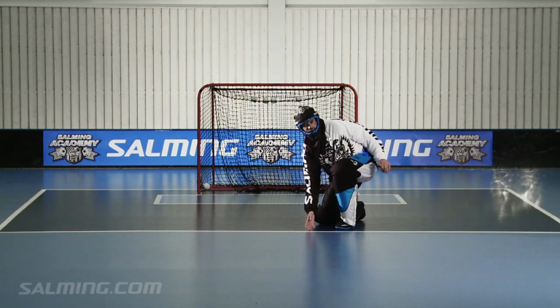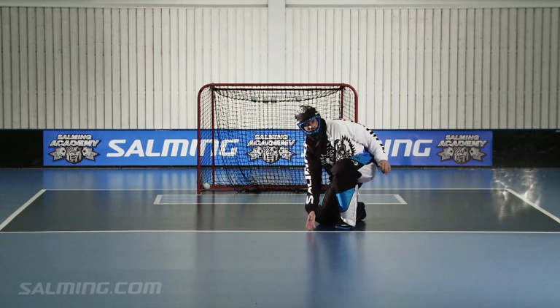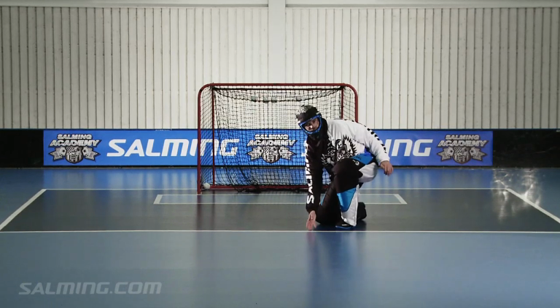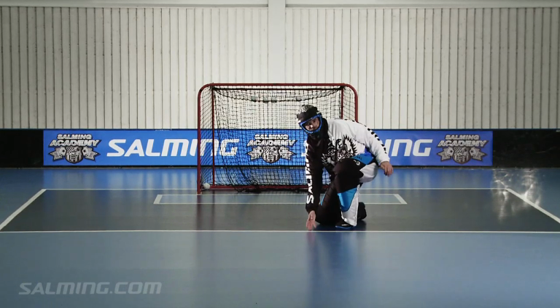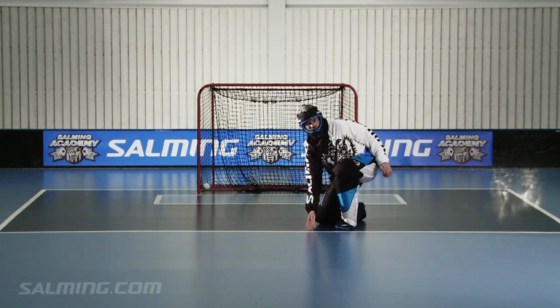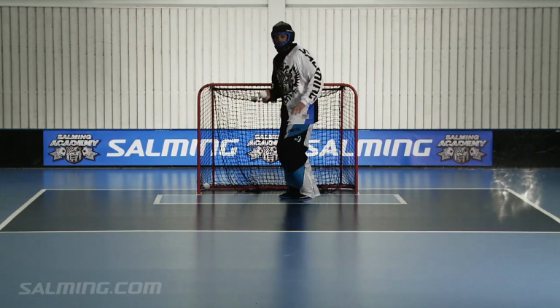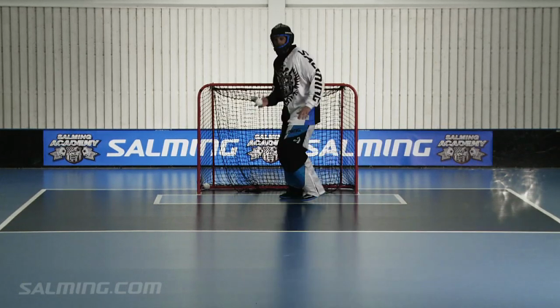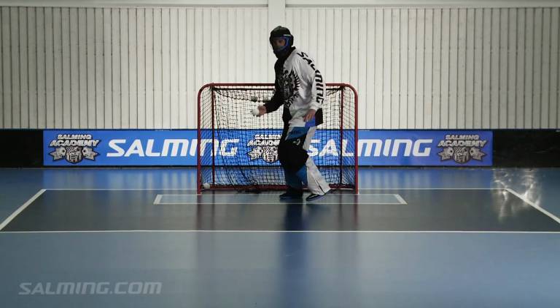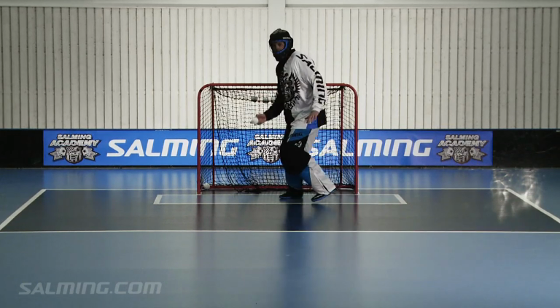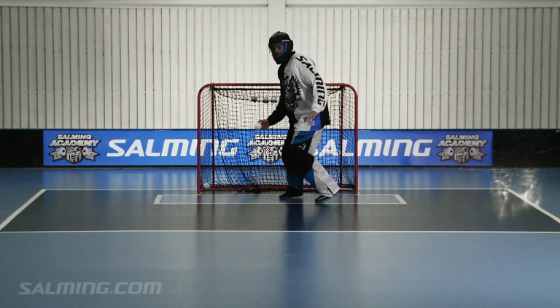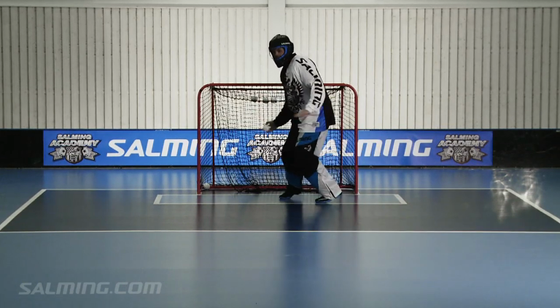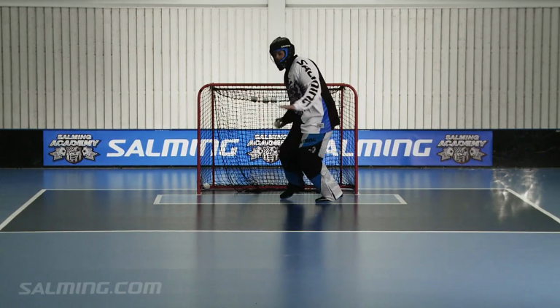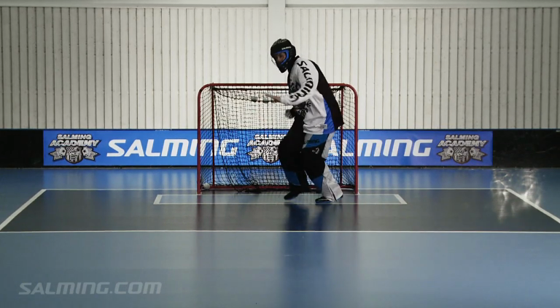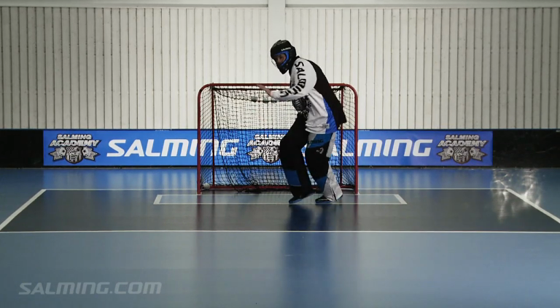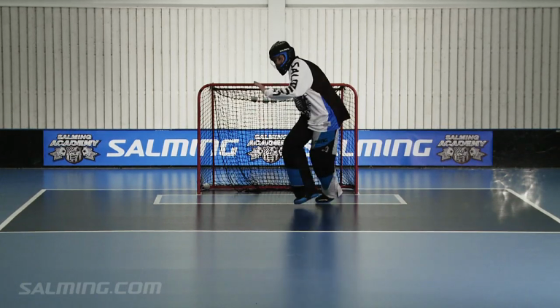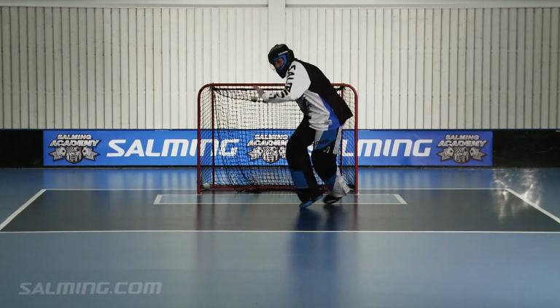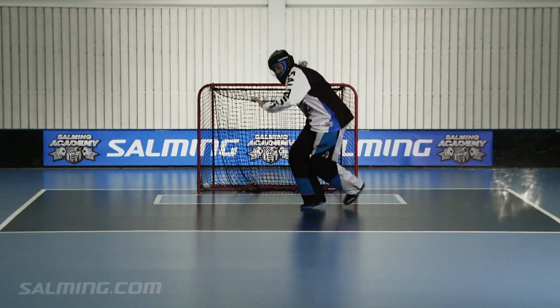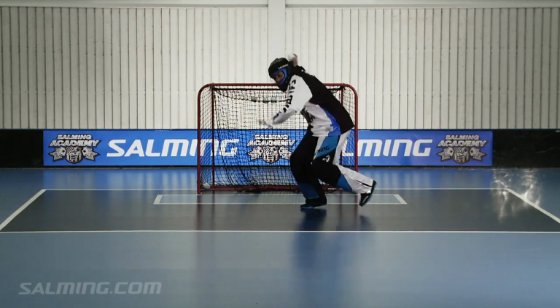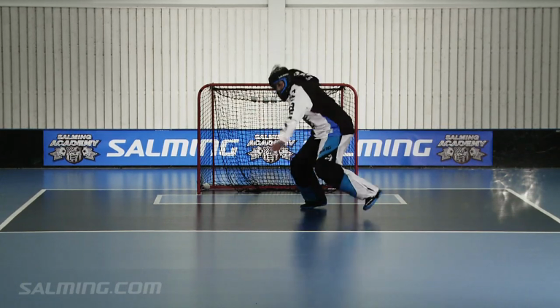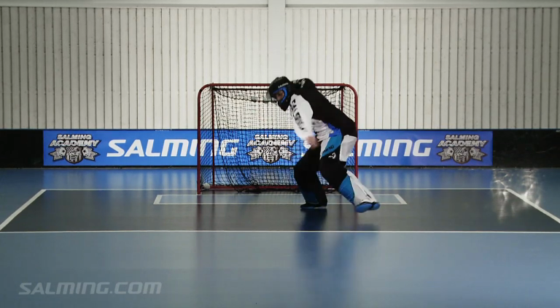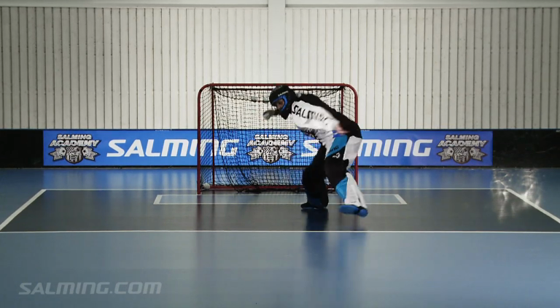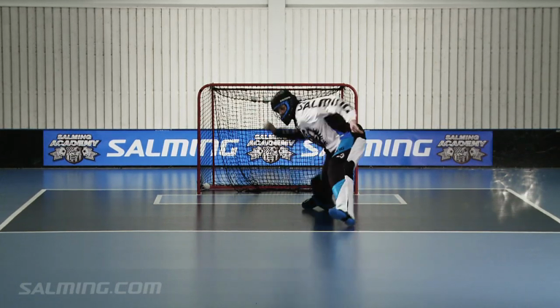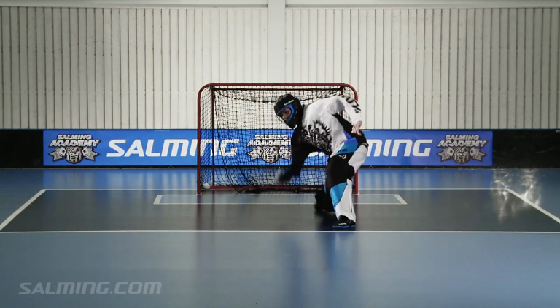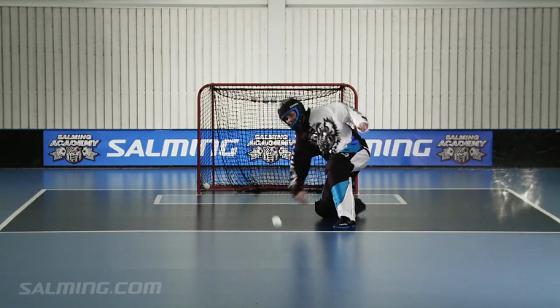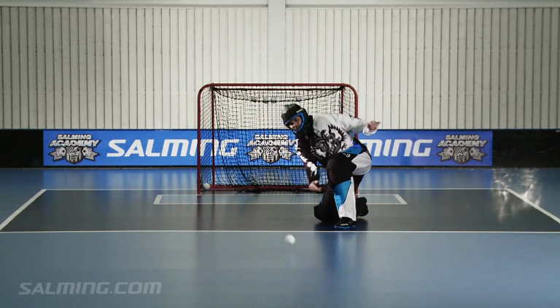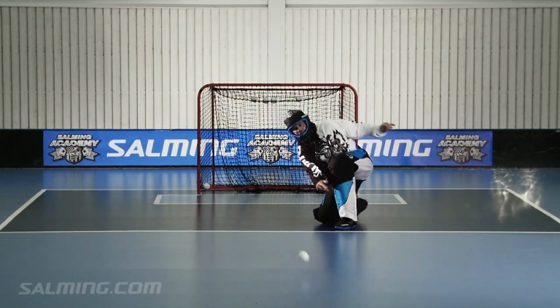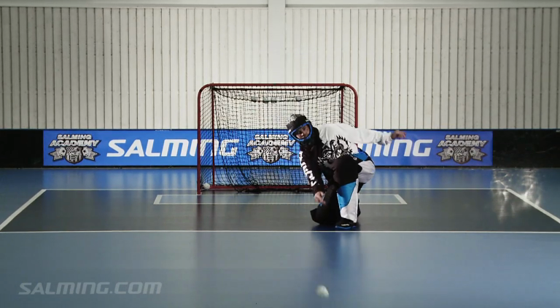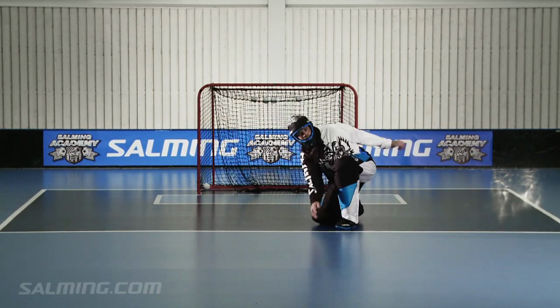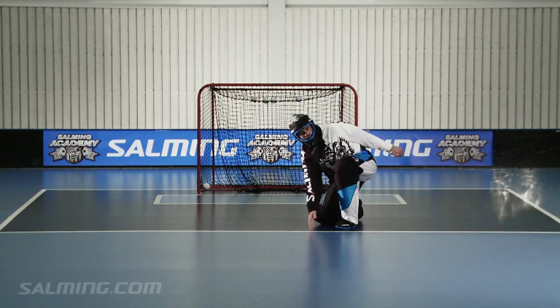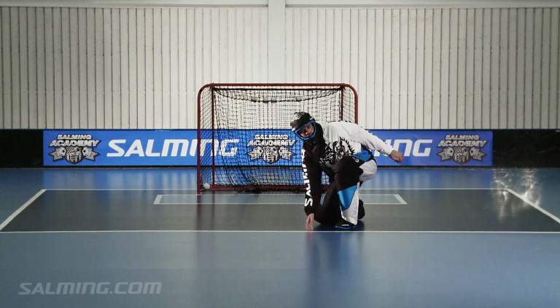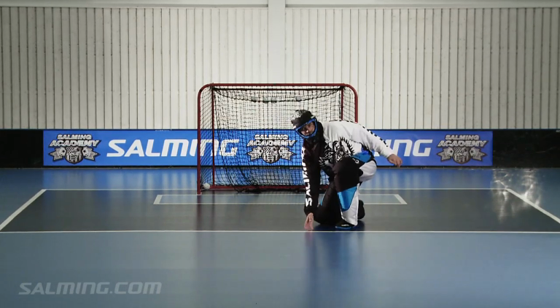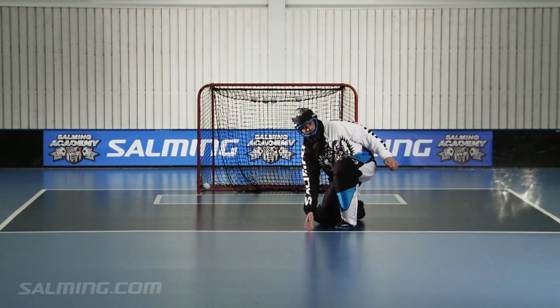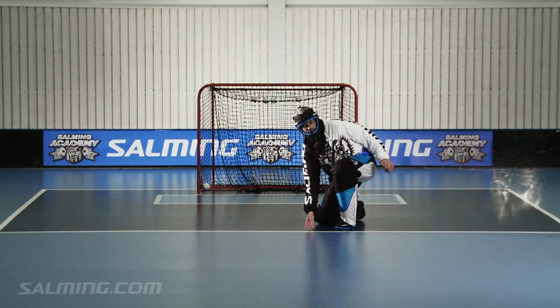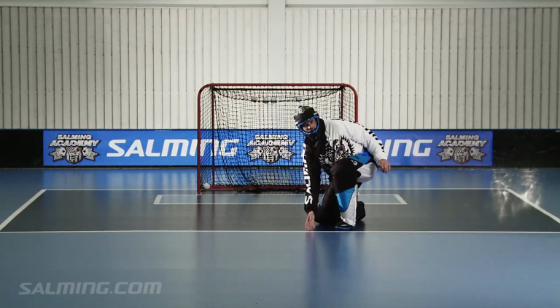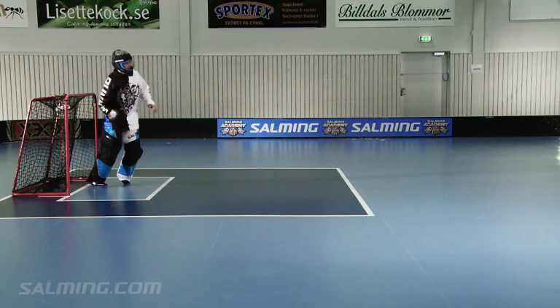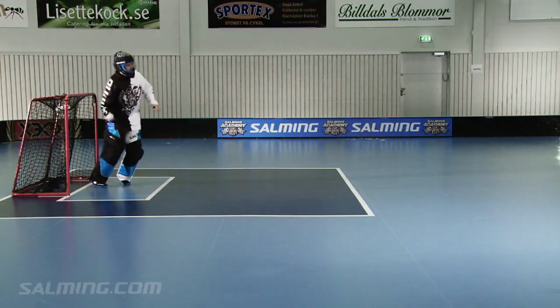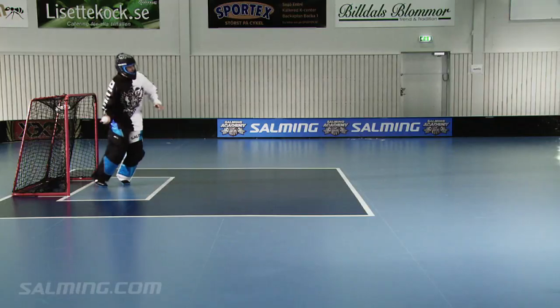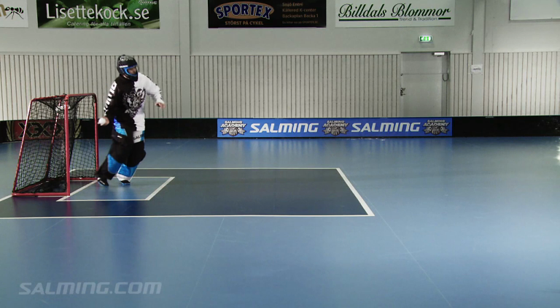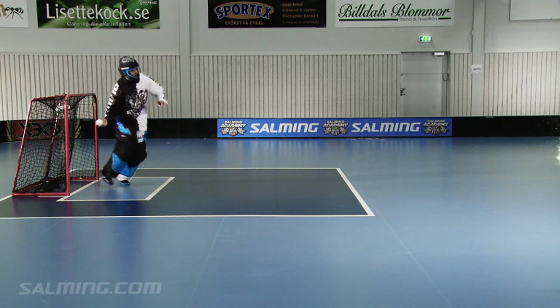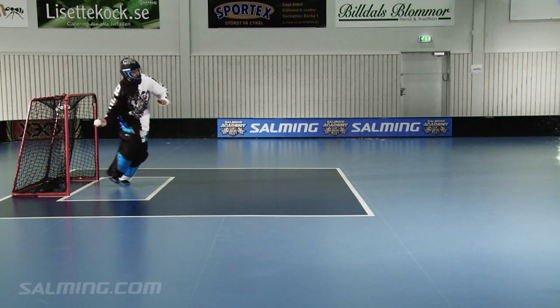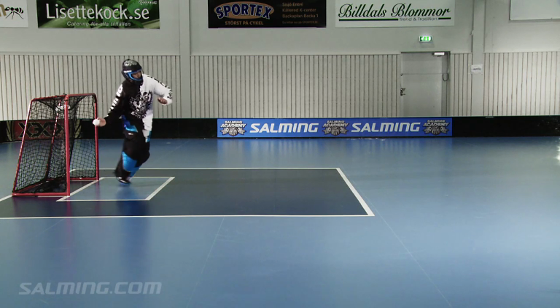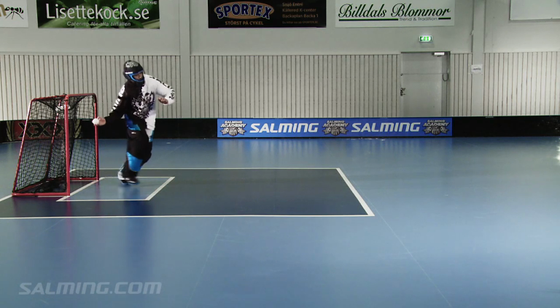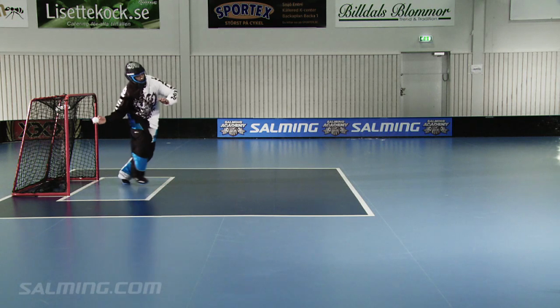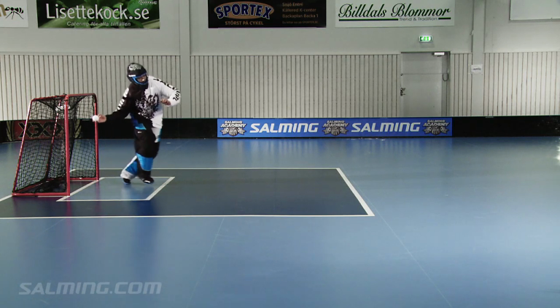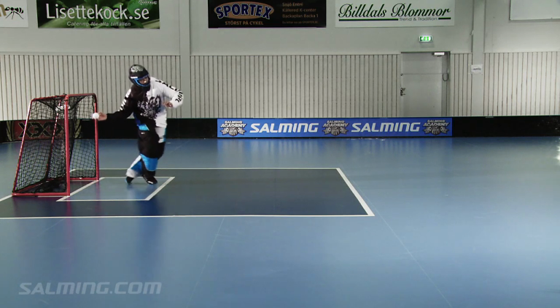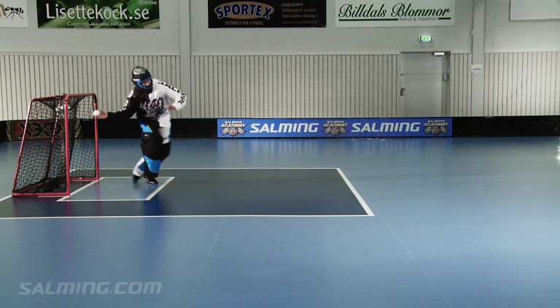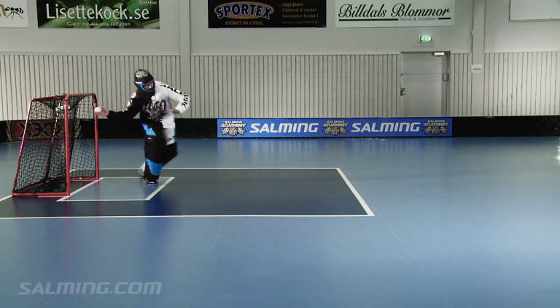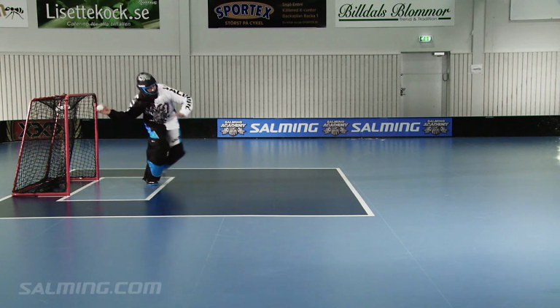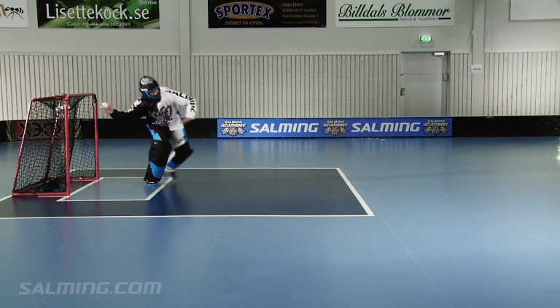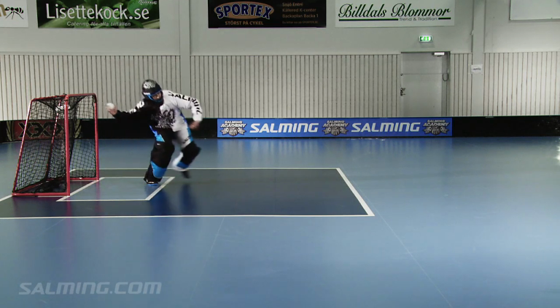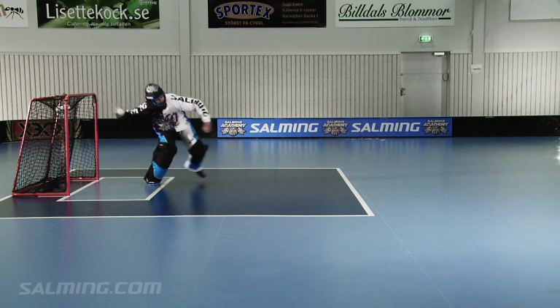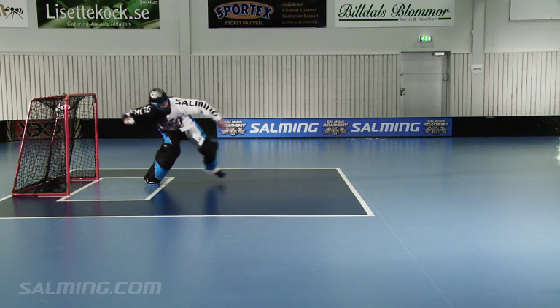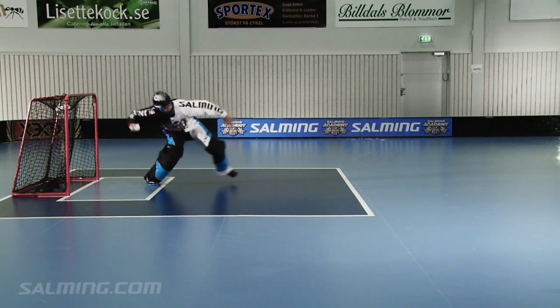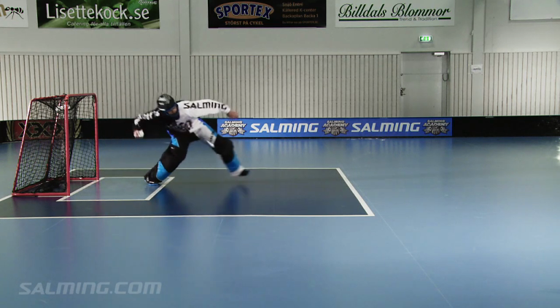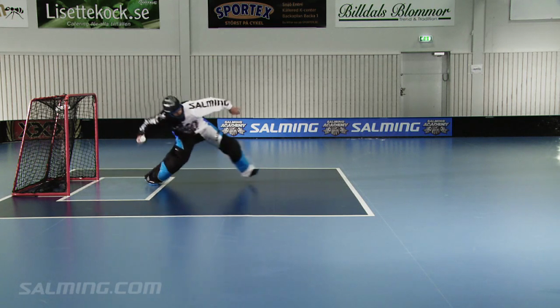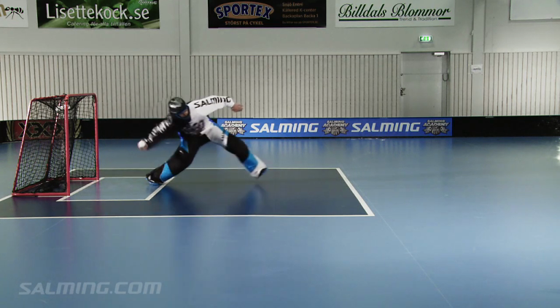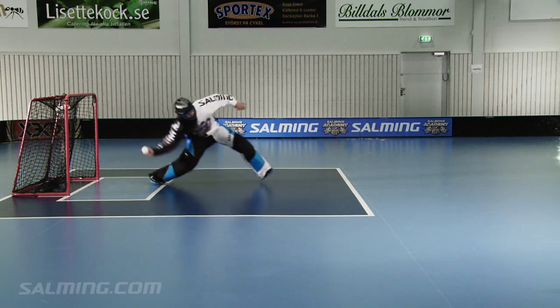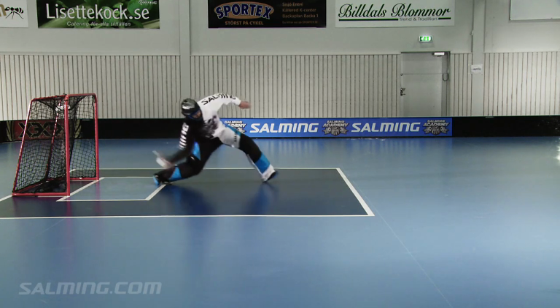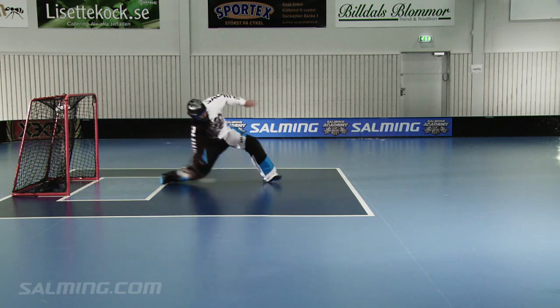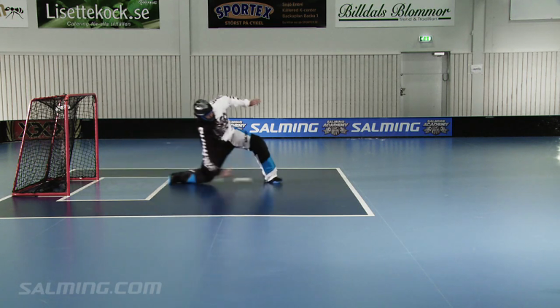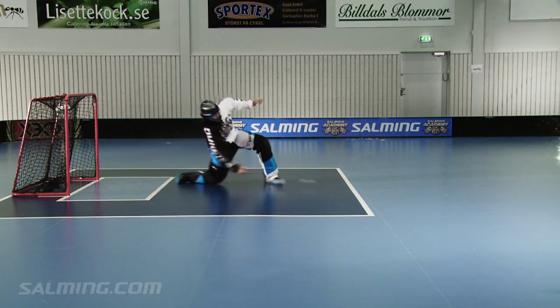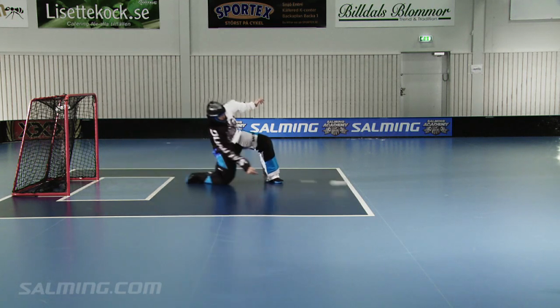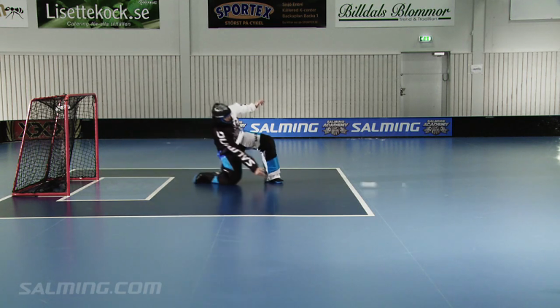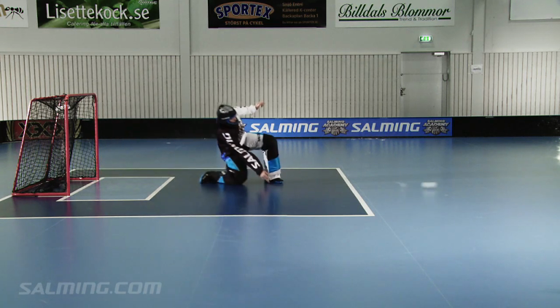Make sure you bend your knee in order to get close to the floor. This technique makes it very easy for the receiving player to get control of the ball.